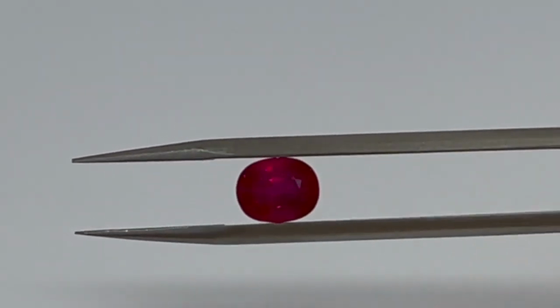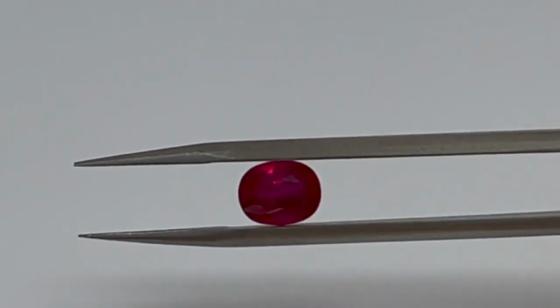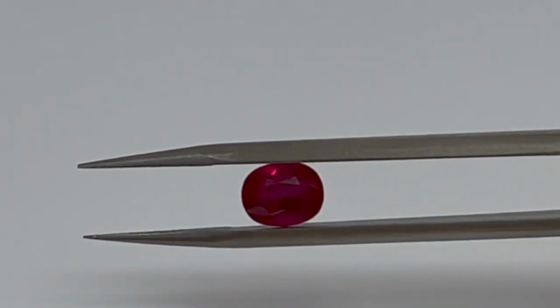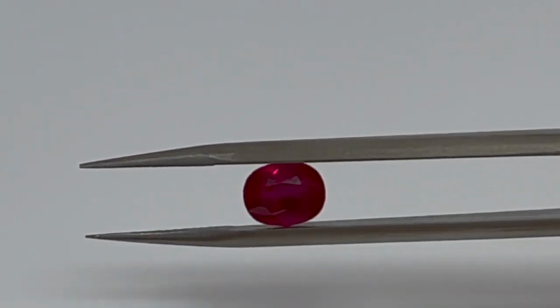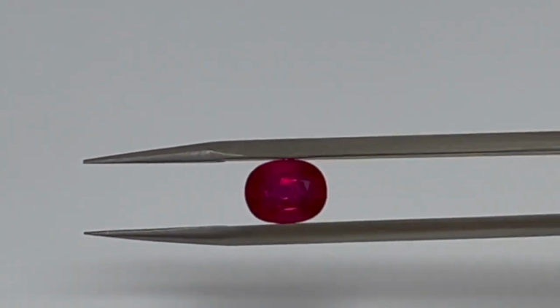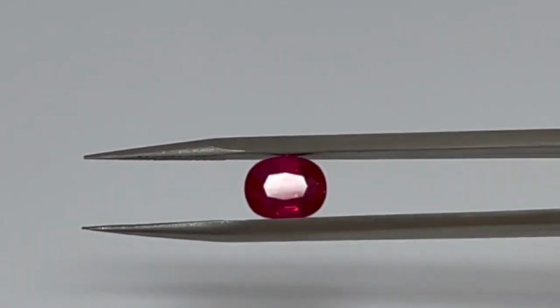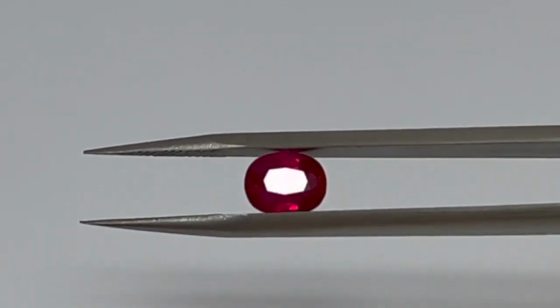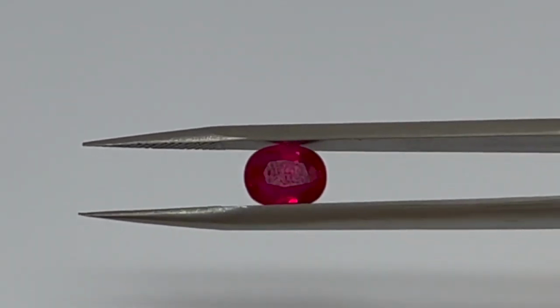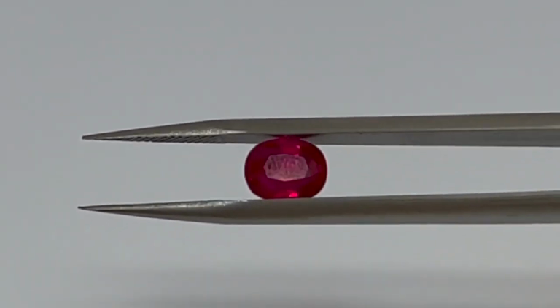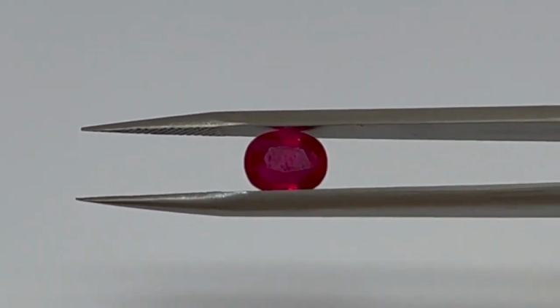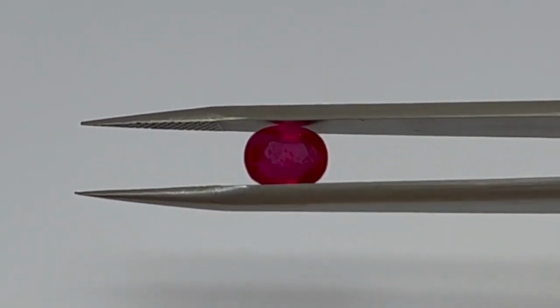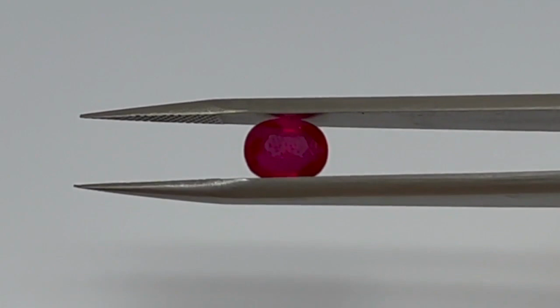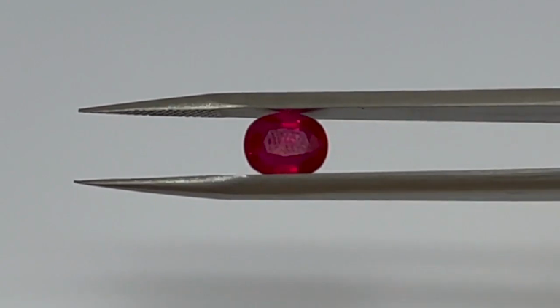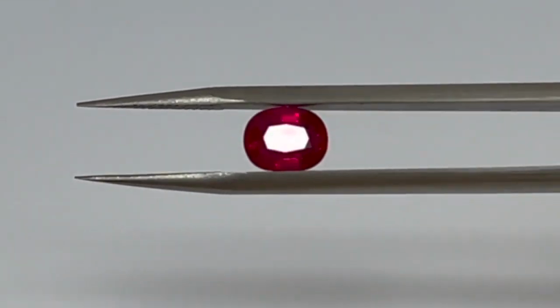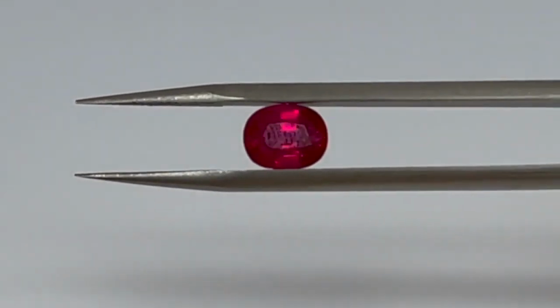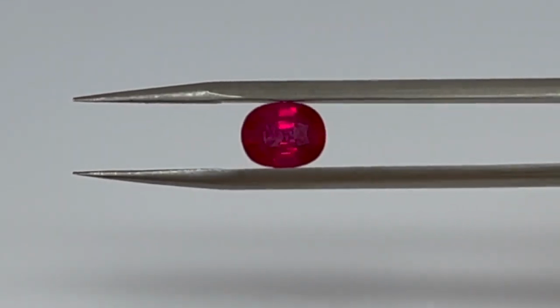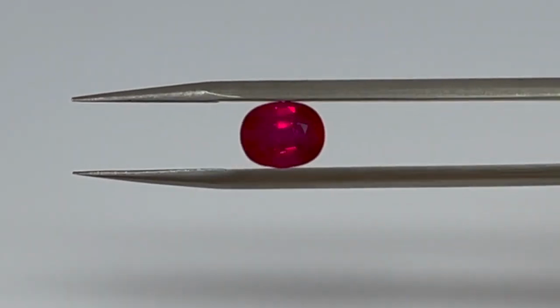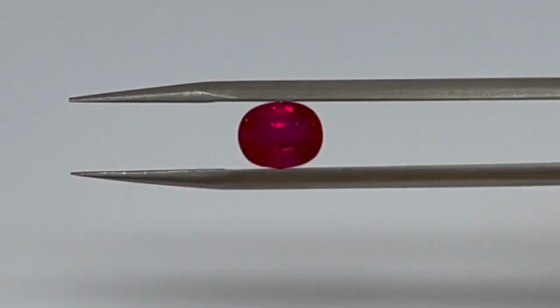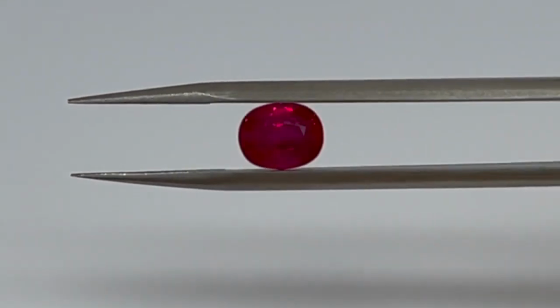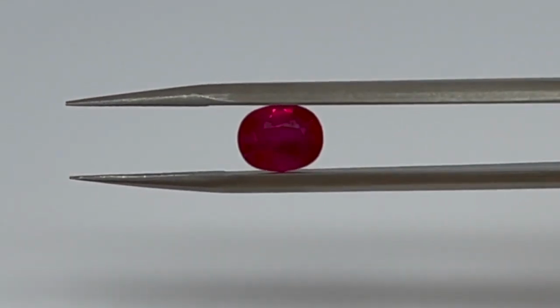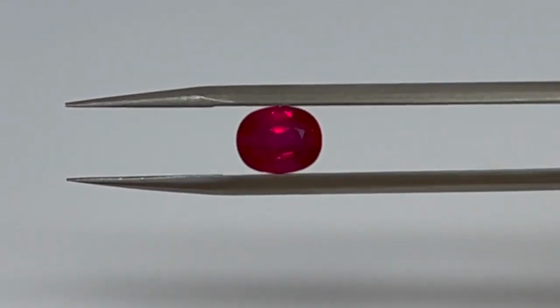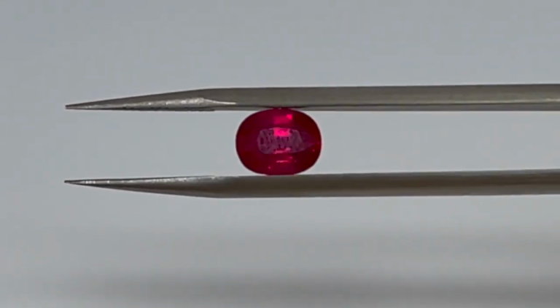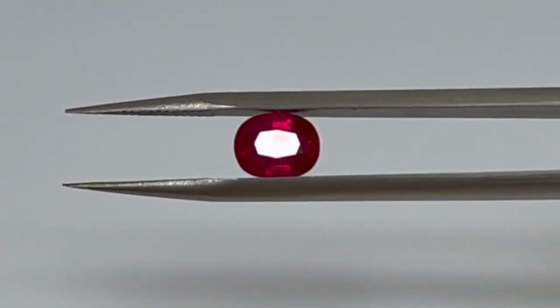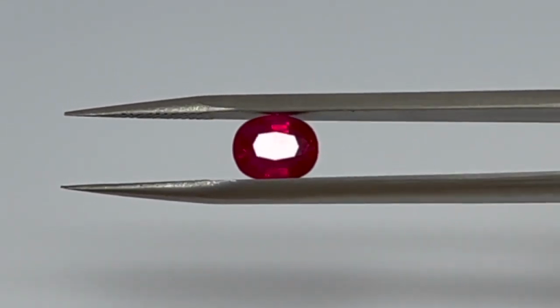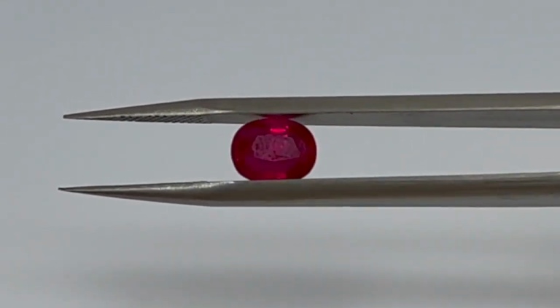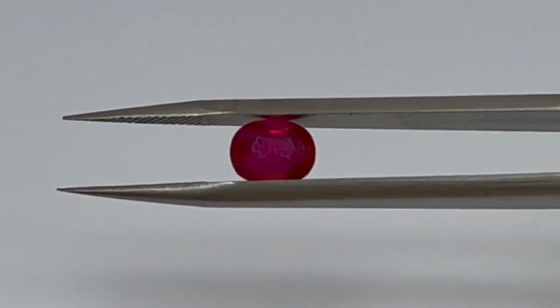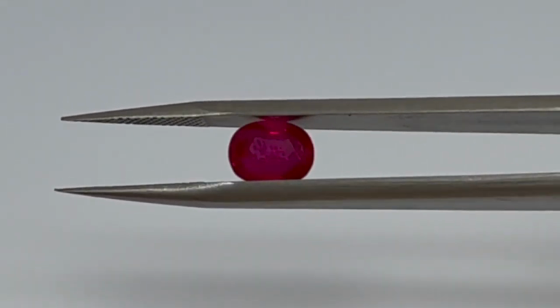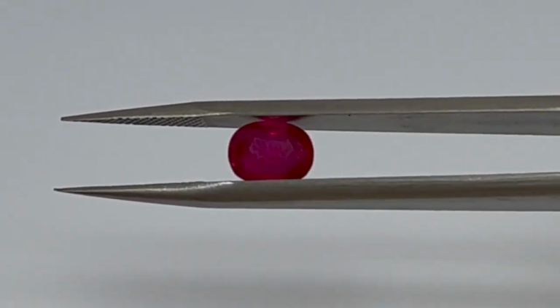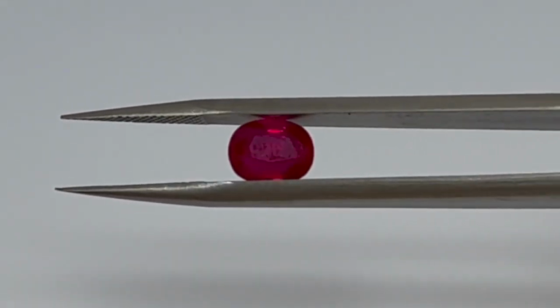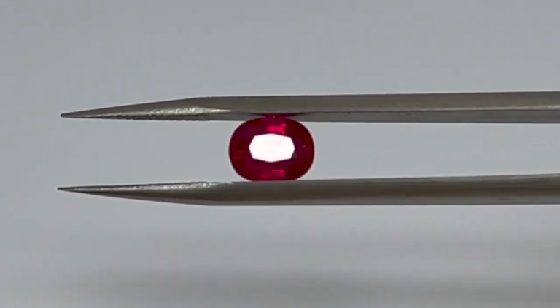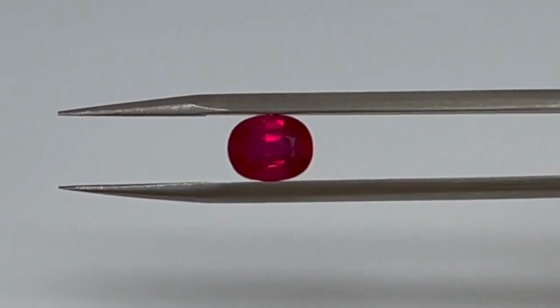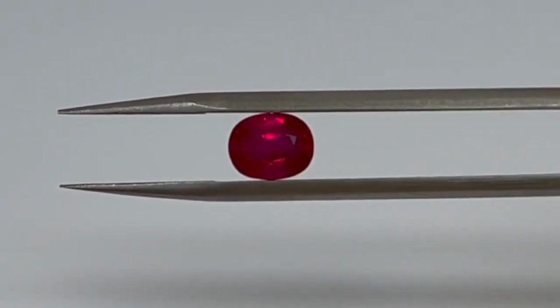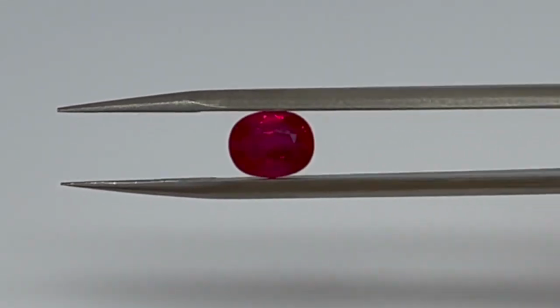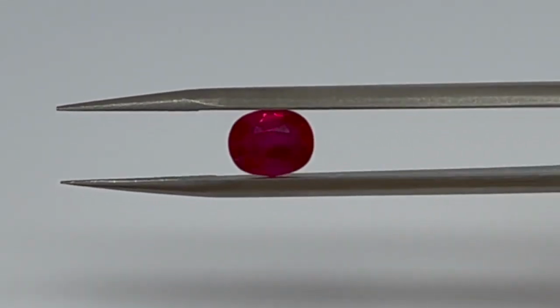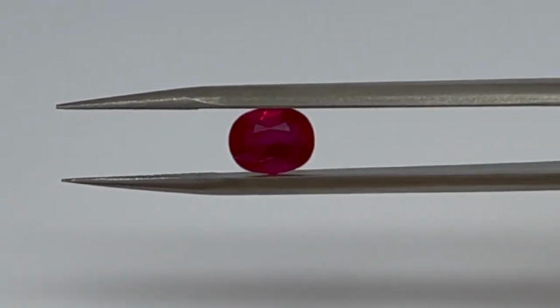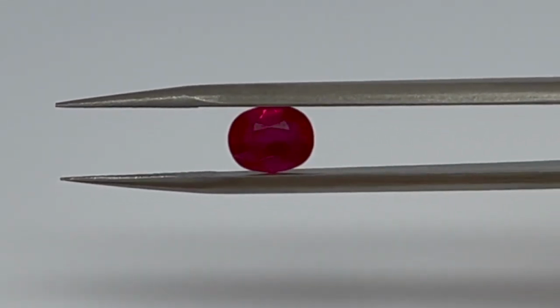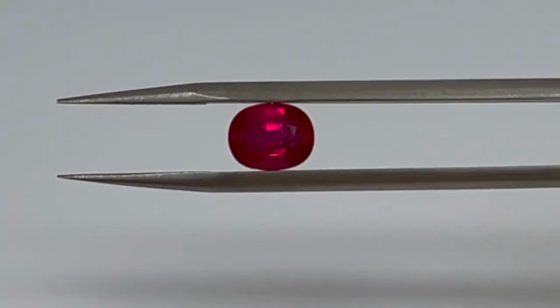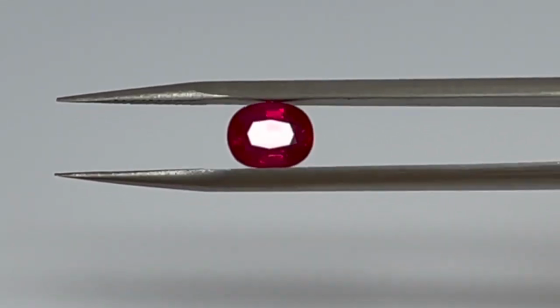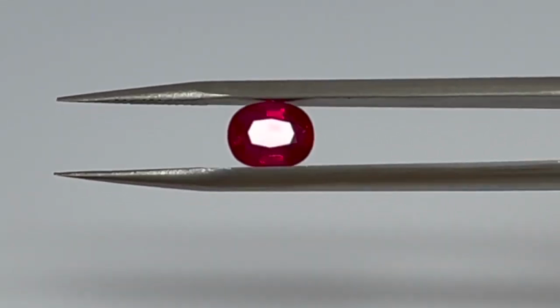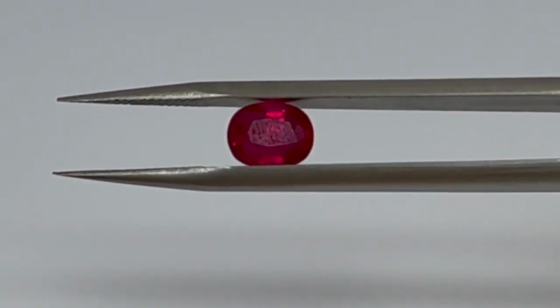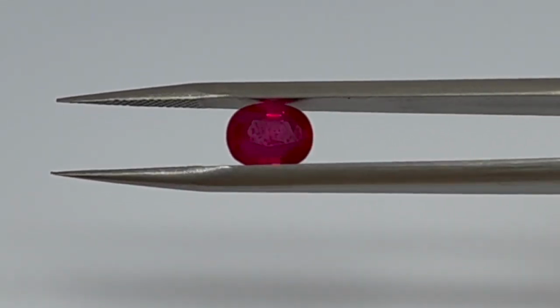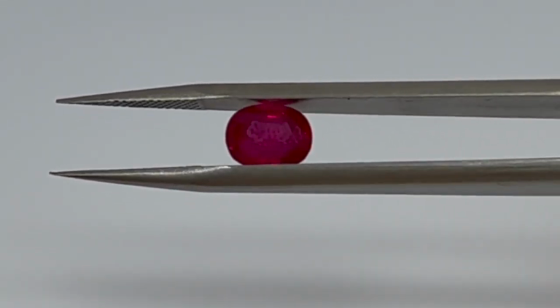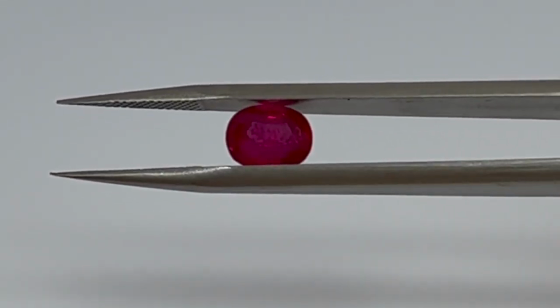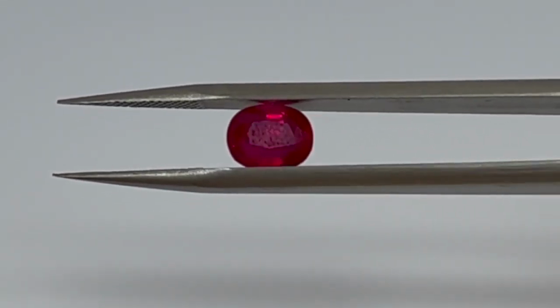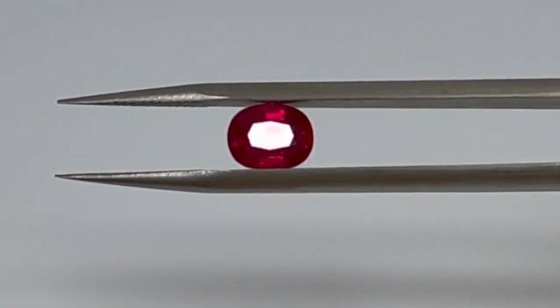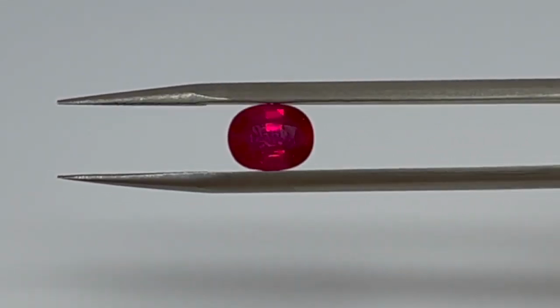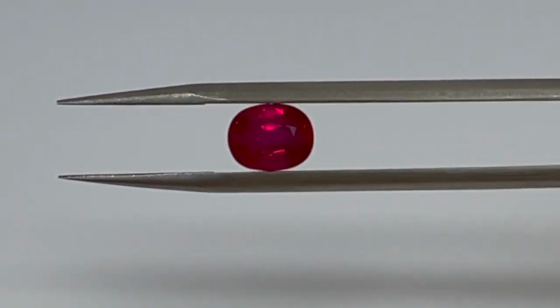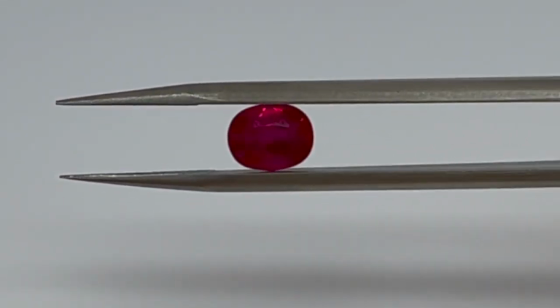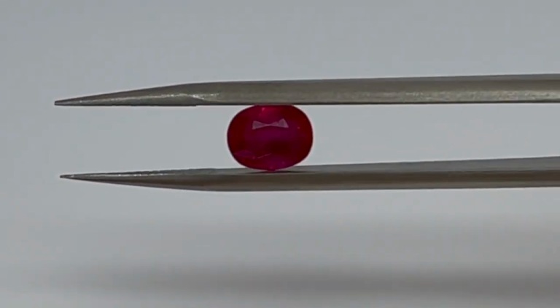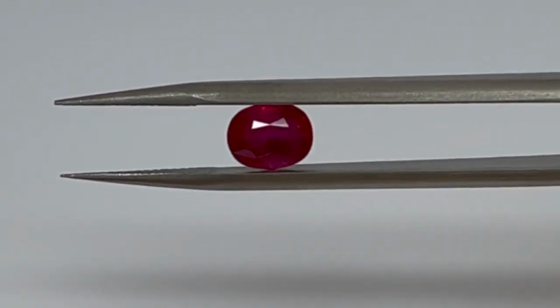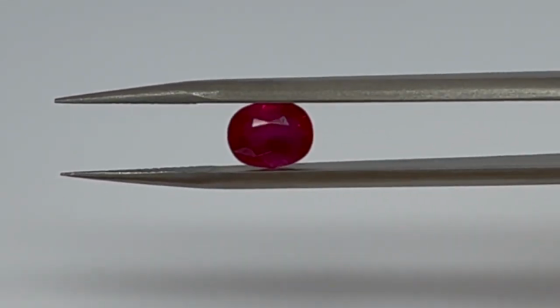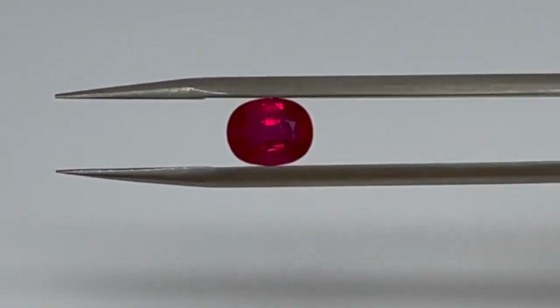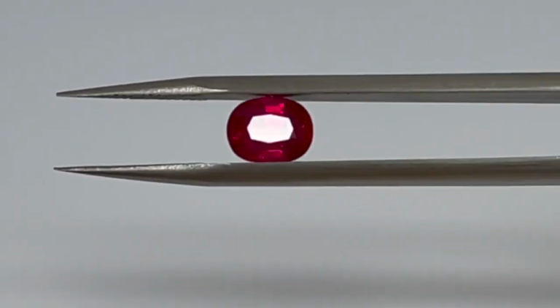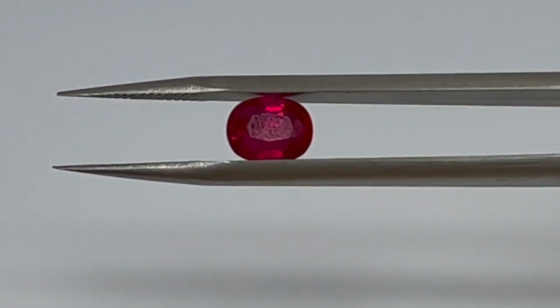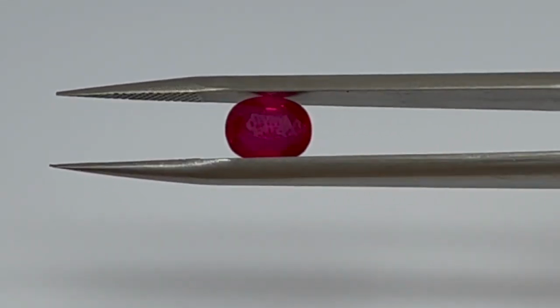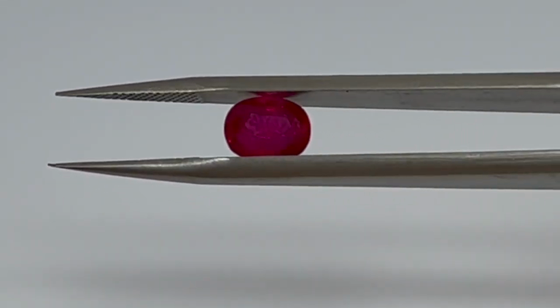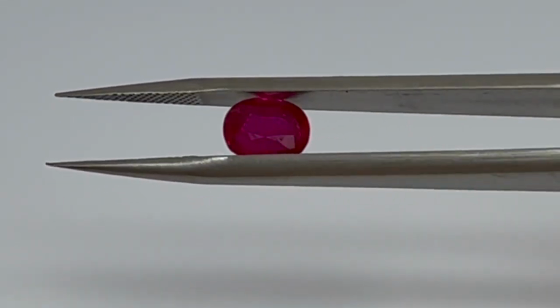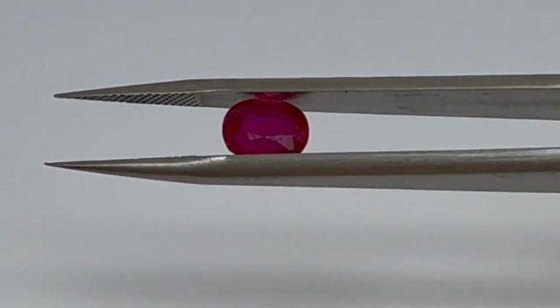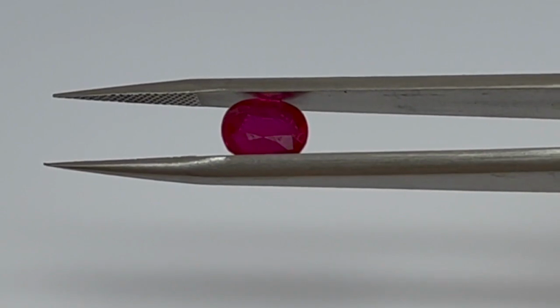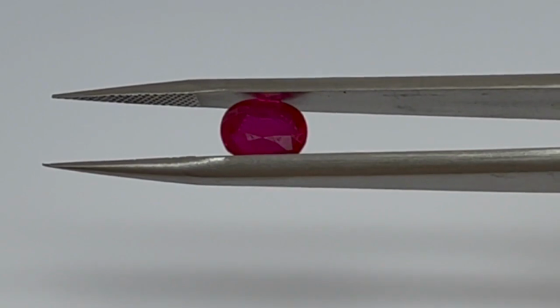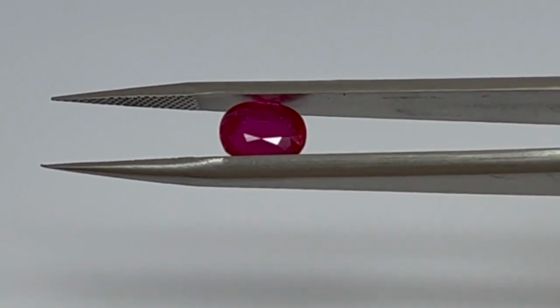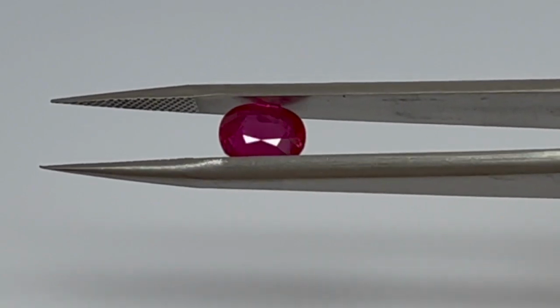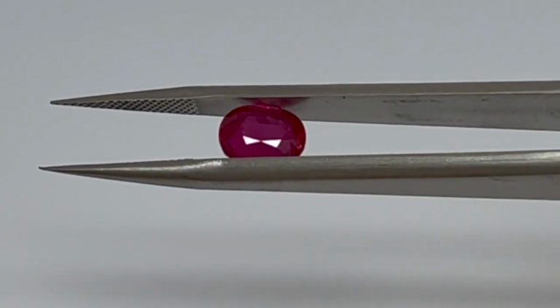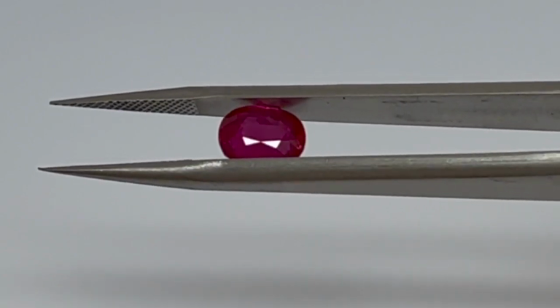Contrast the pinkish red hue with this two carat GIA-certified pure red unheated Burmese ruby. There is a big difference between these two gemstones. Here are some tips when you find yourself negotiating with a dealer.